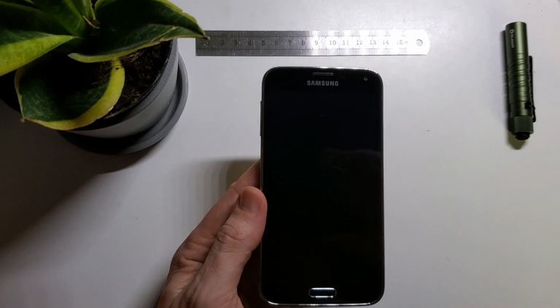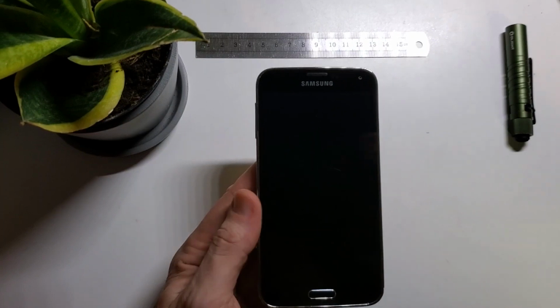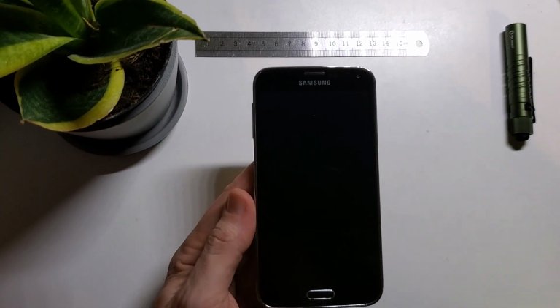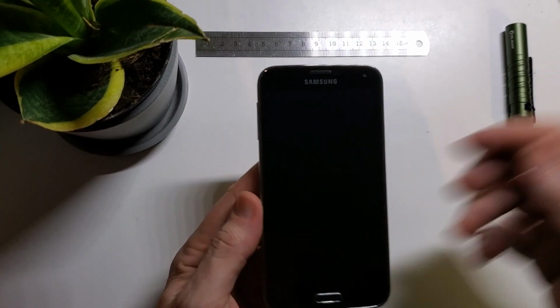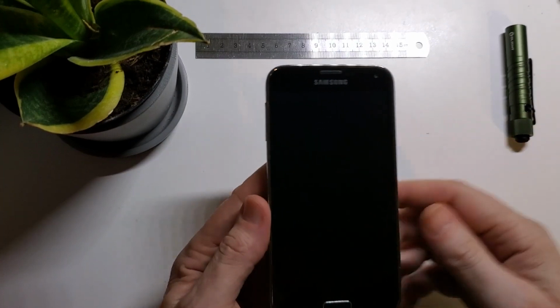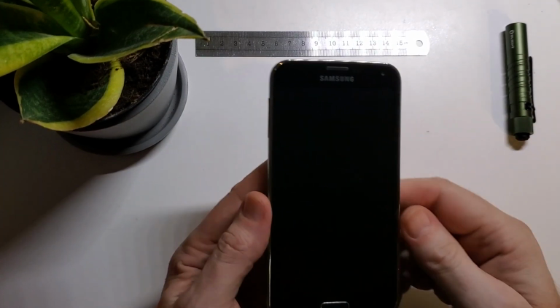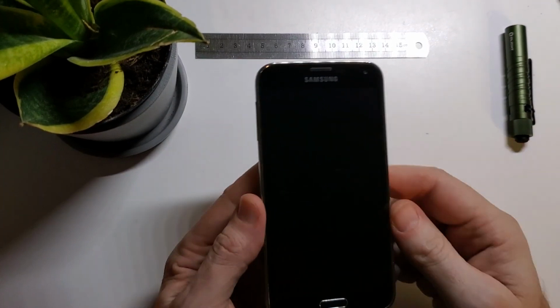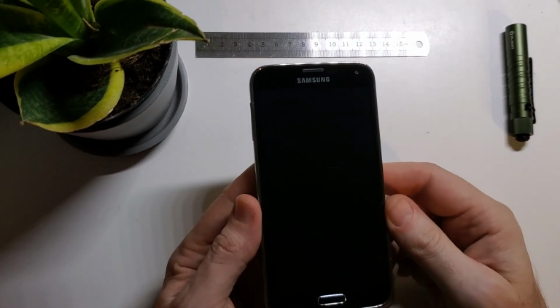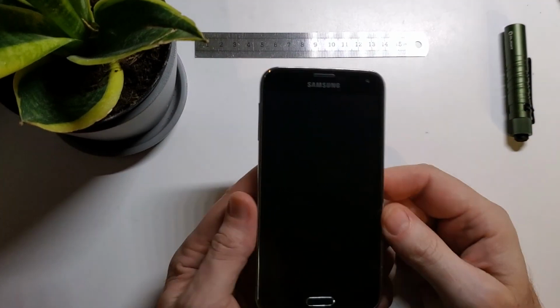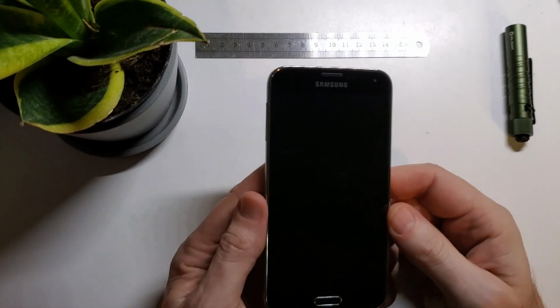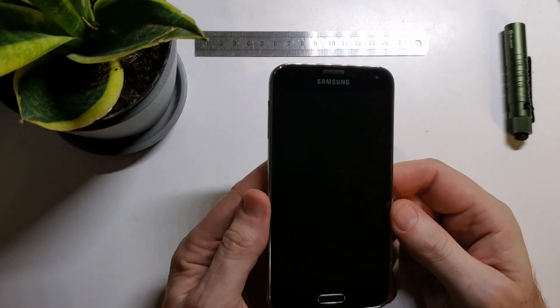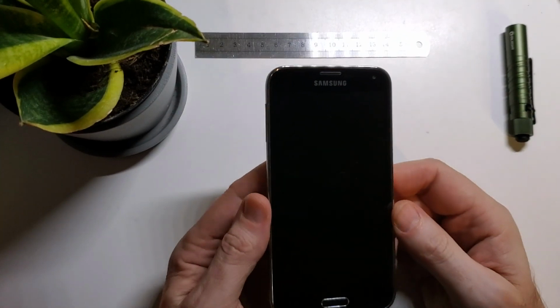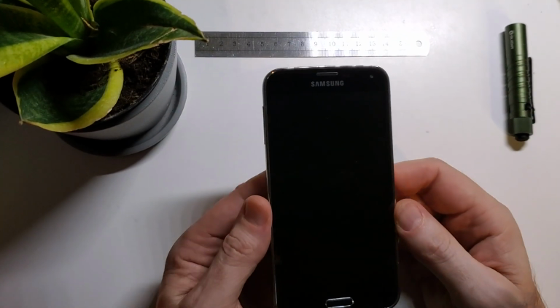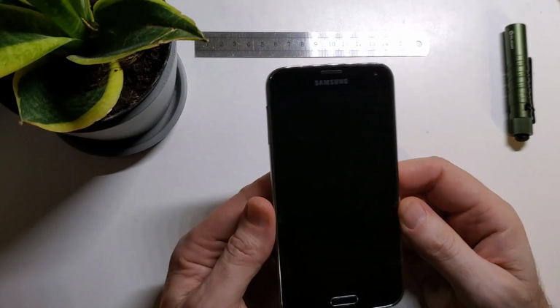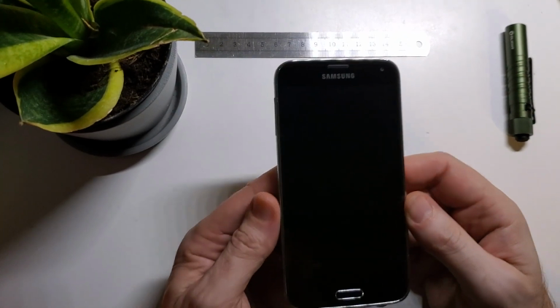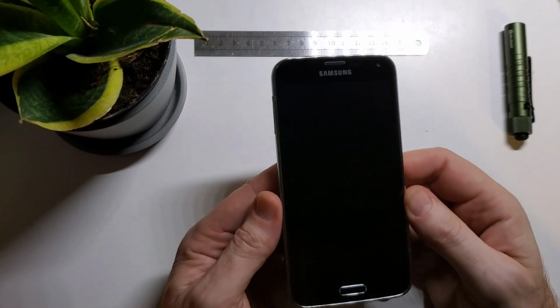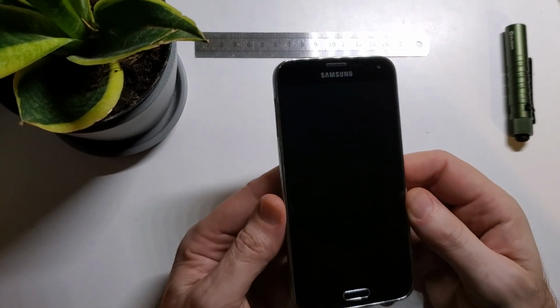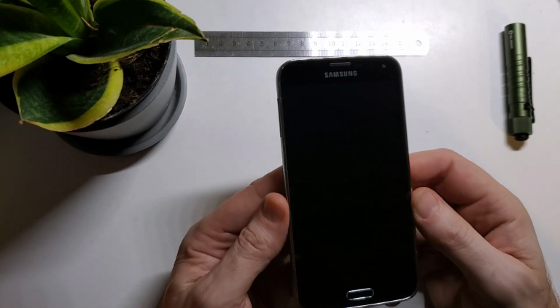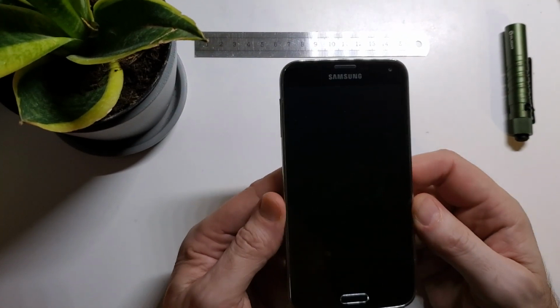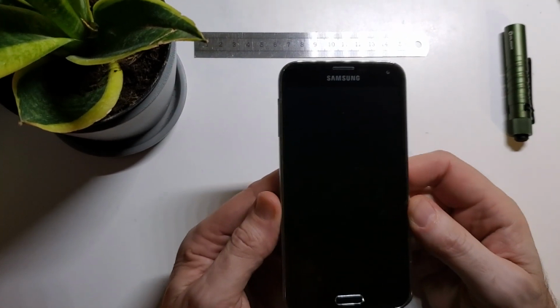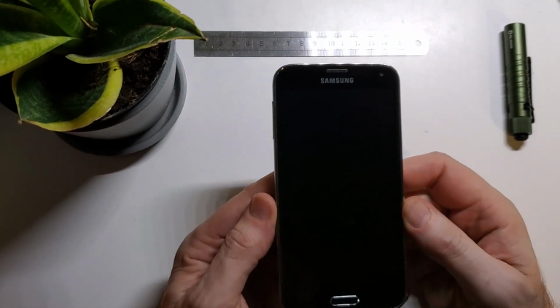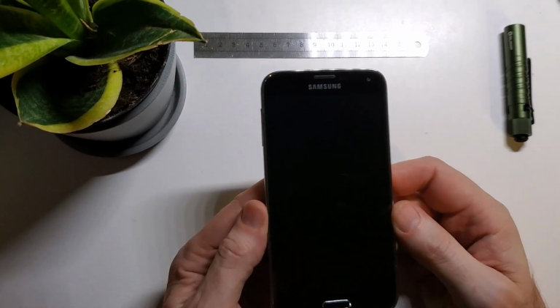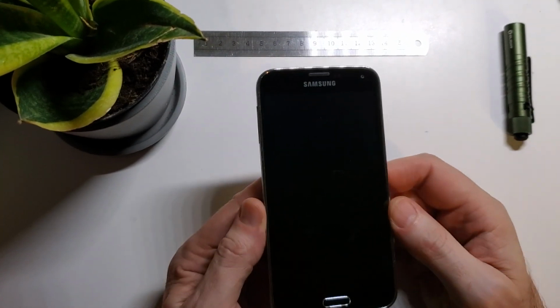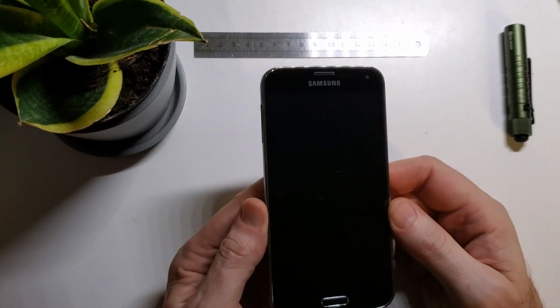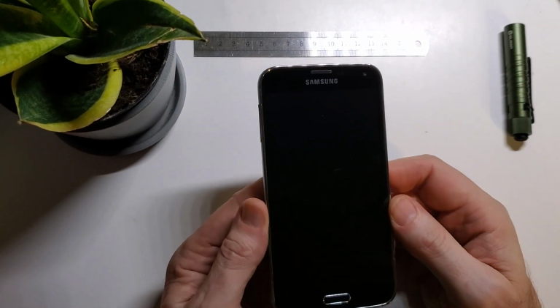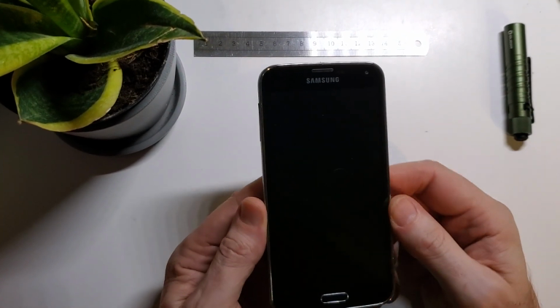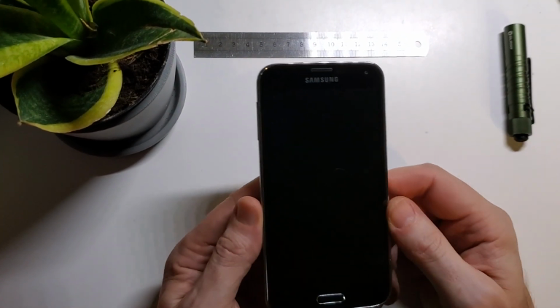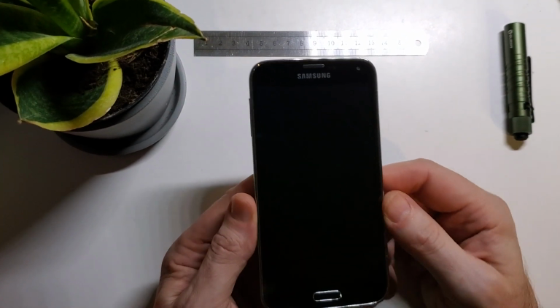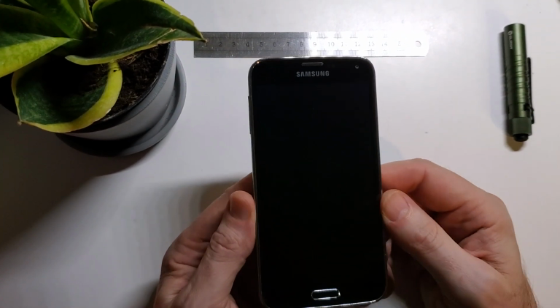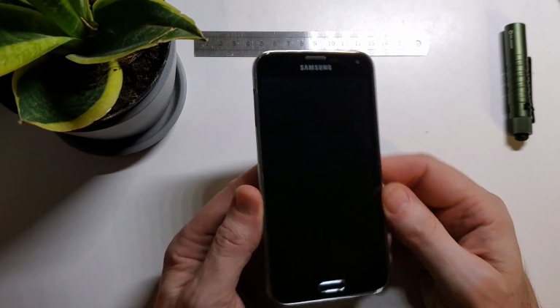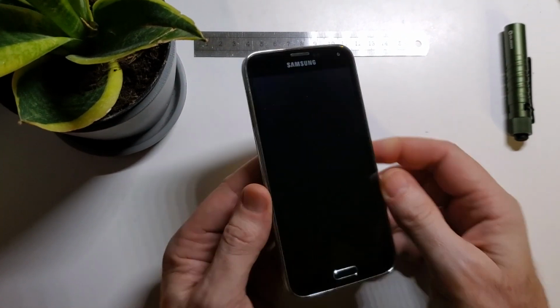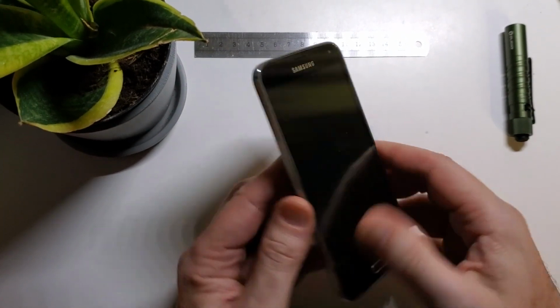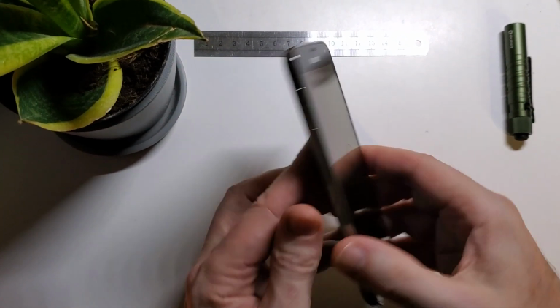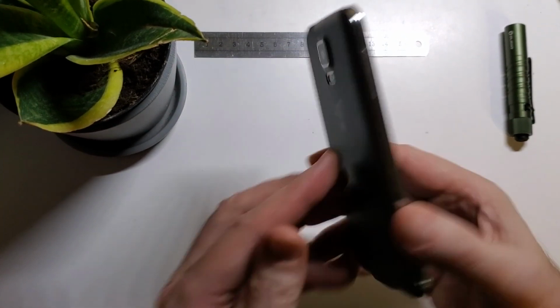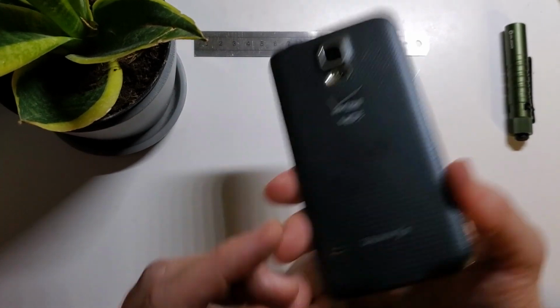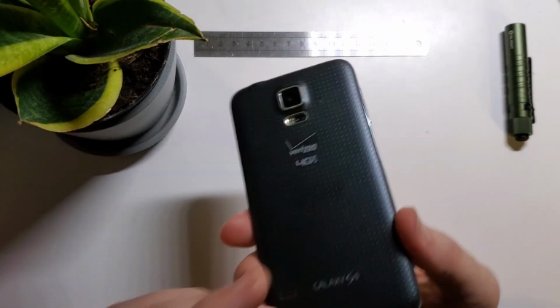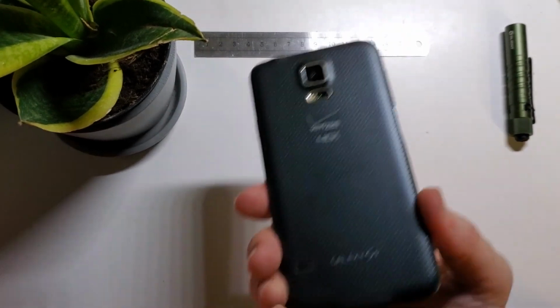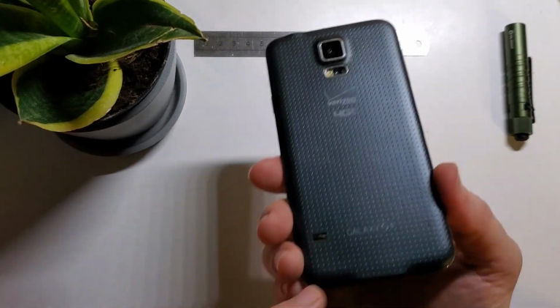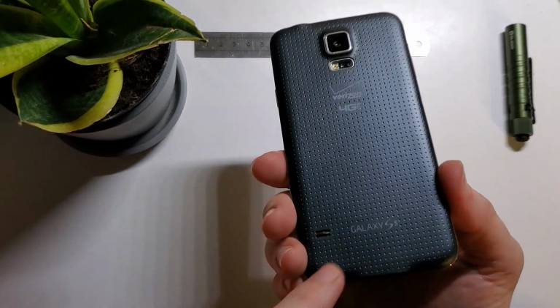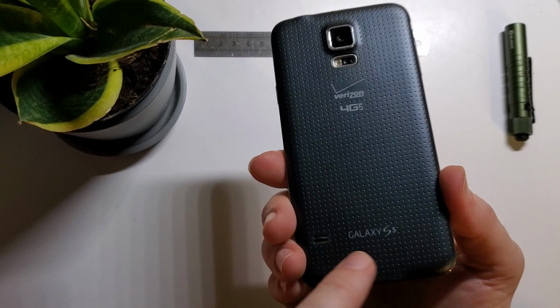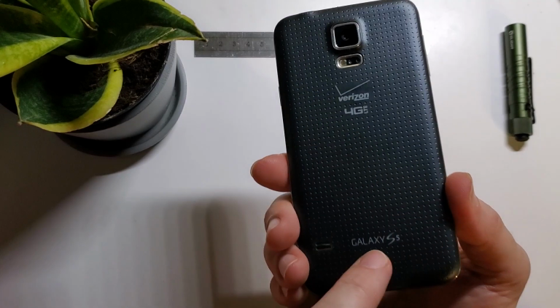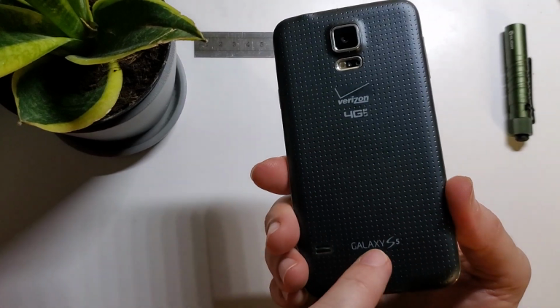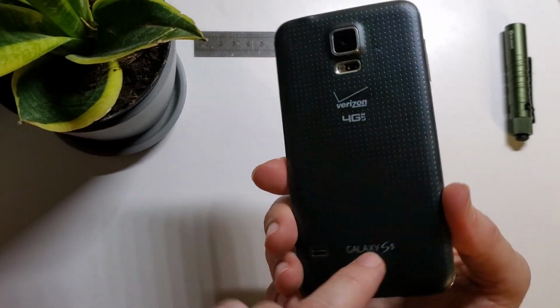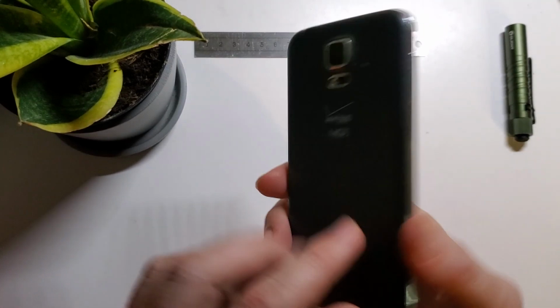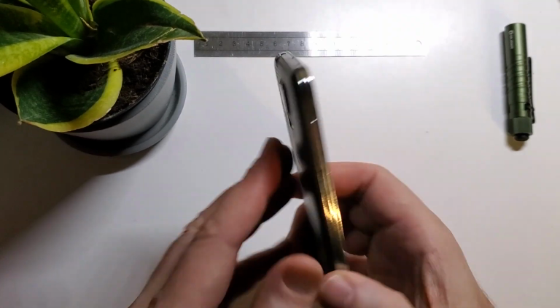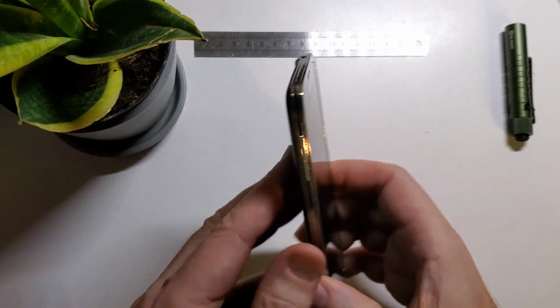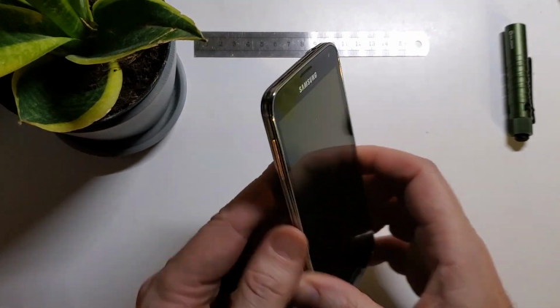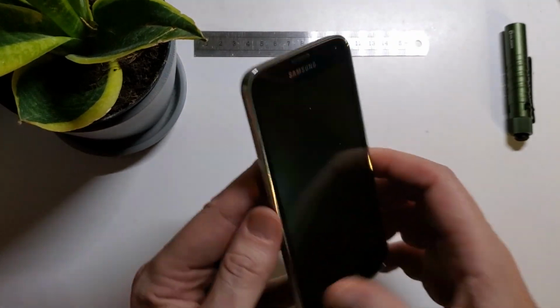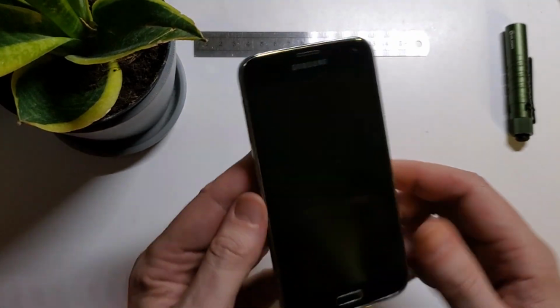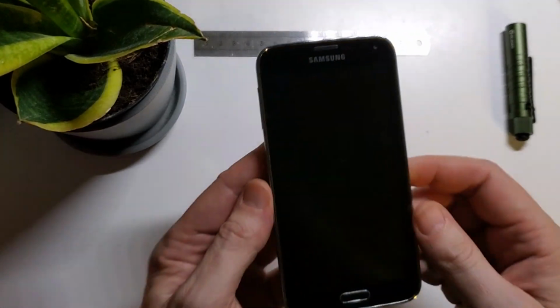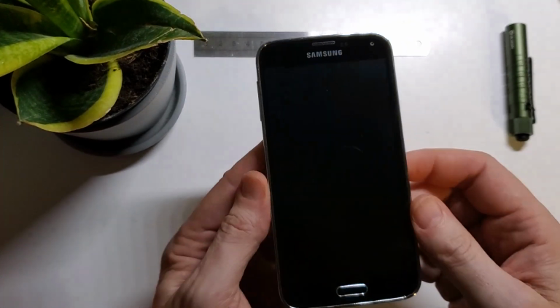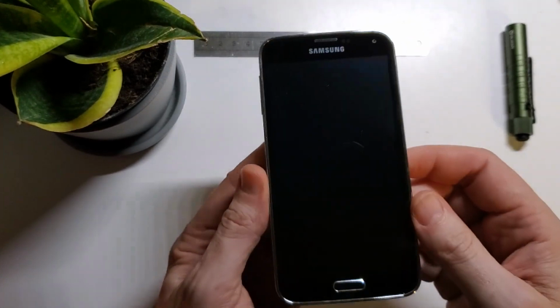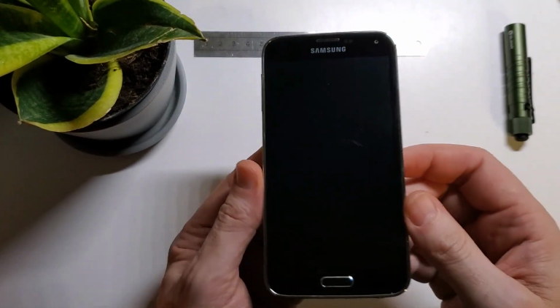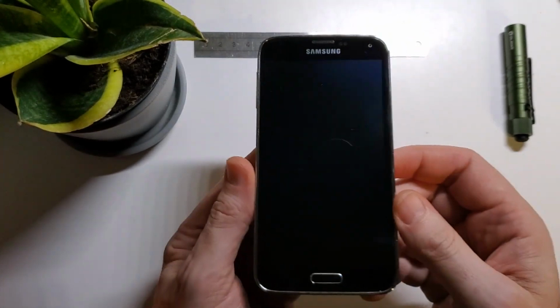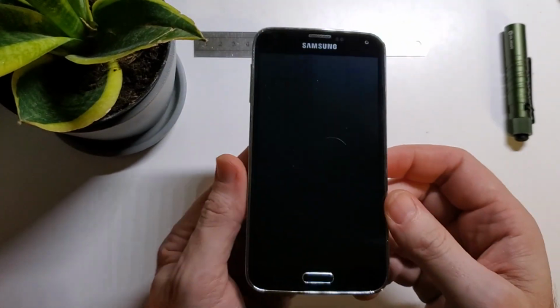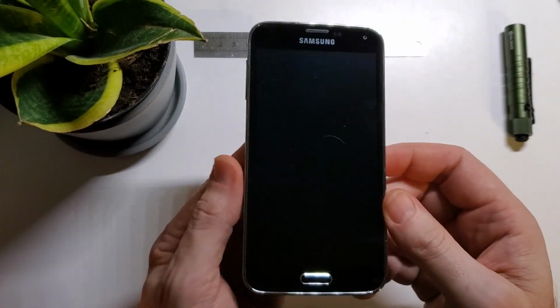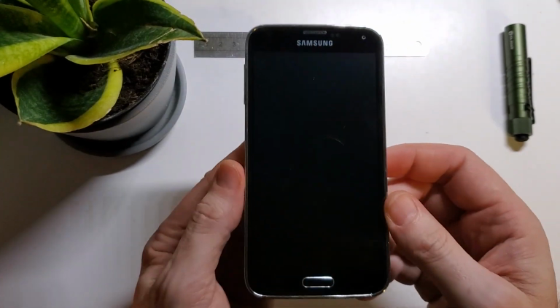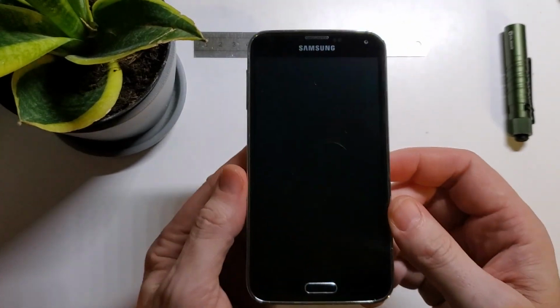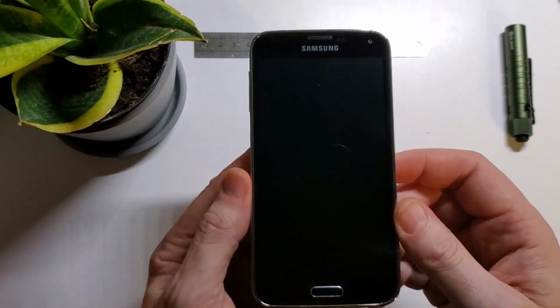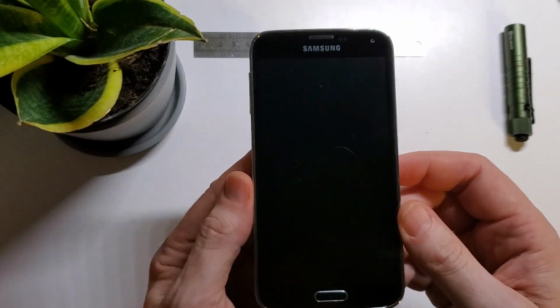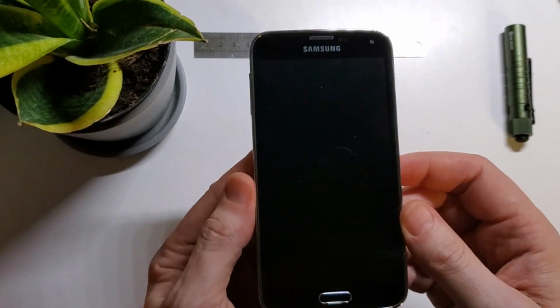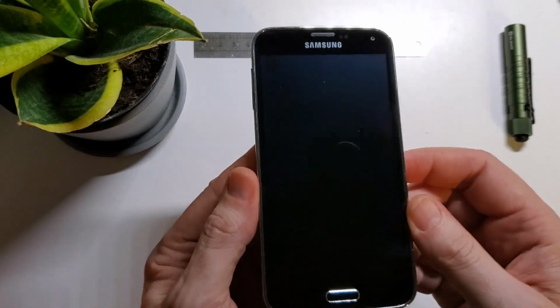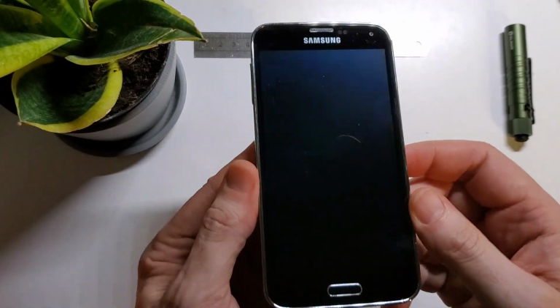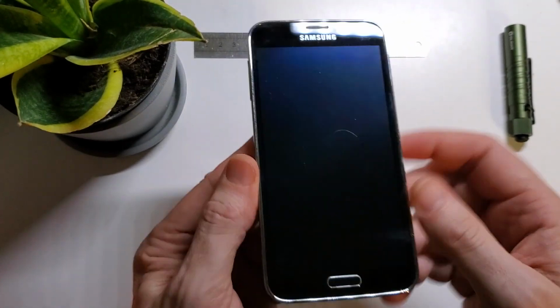This is how to hard reset, factory reset, wipe and clean your Samsung S5 when you are ready to recycle it.